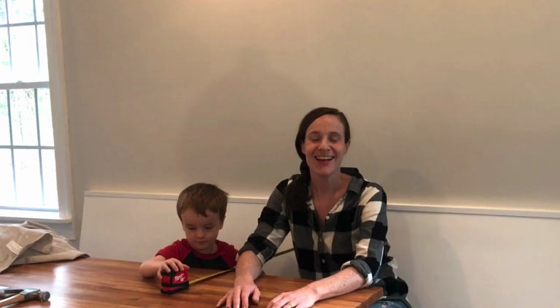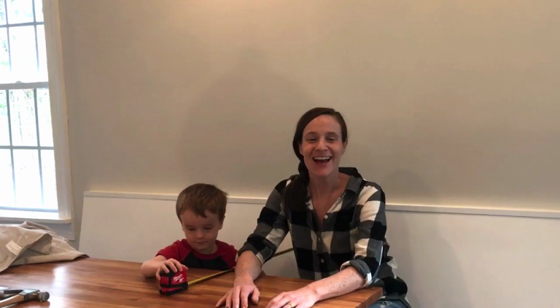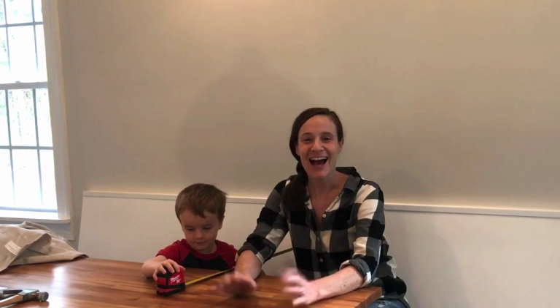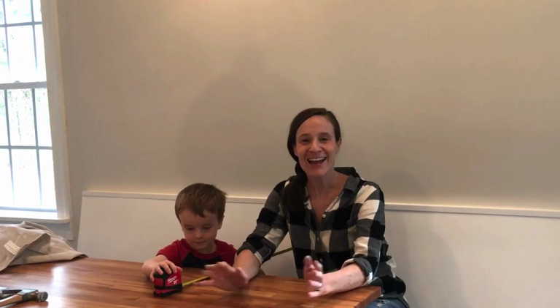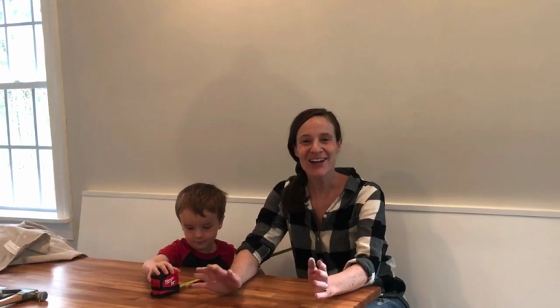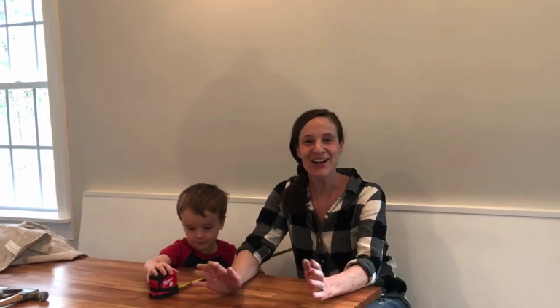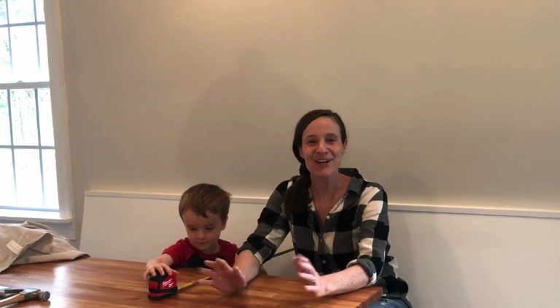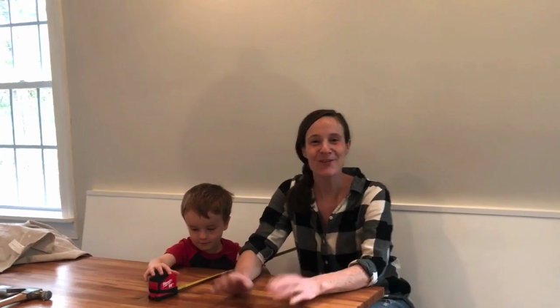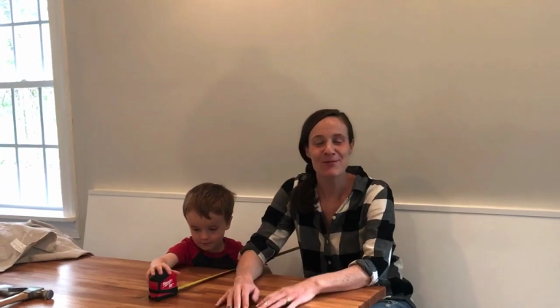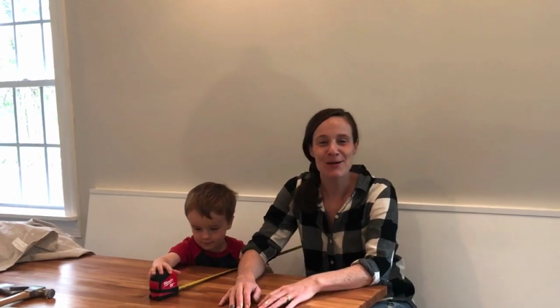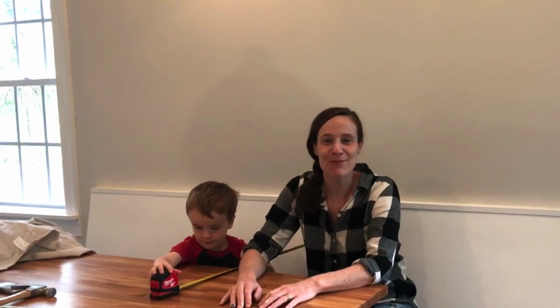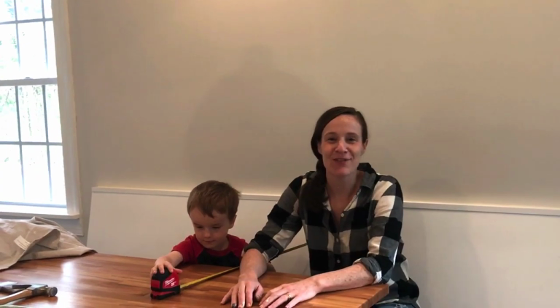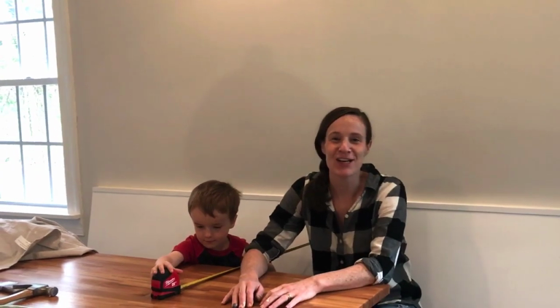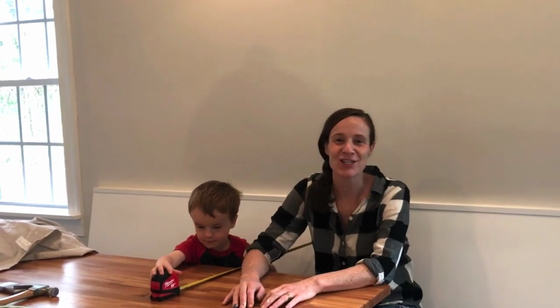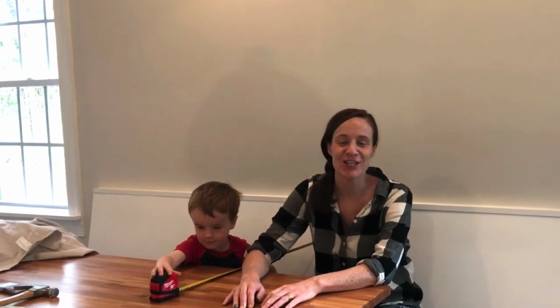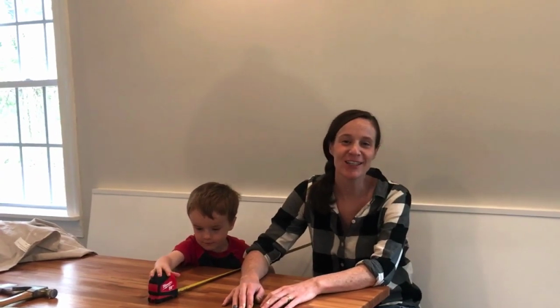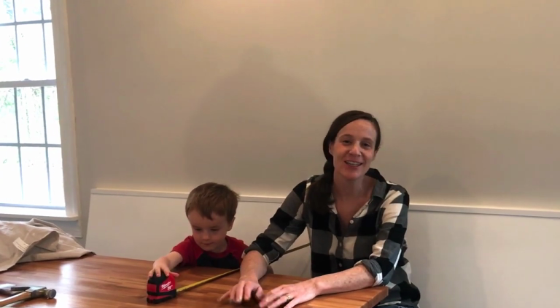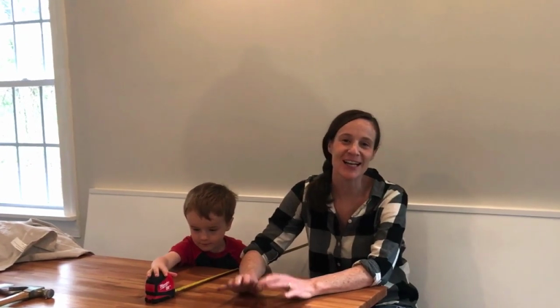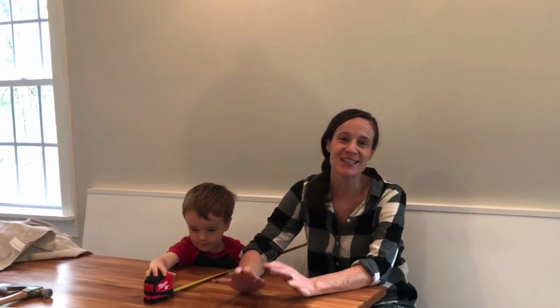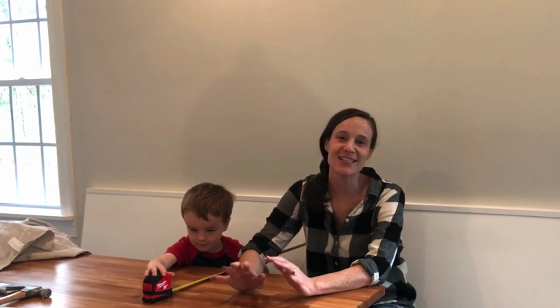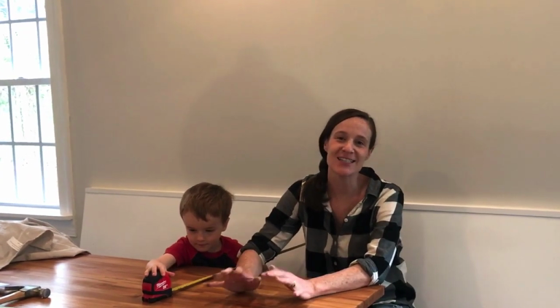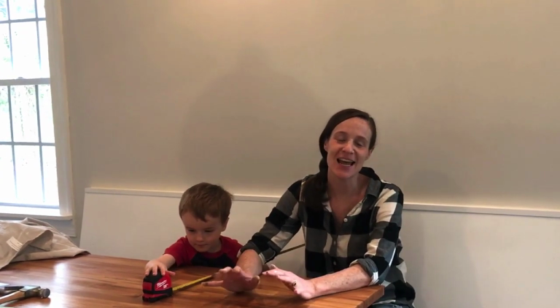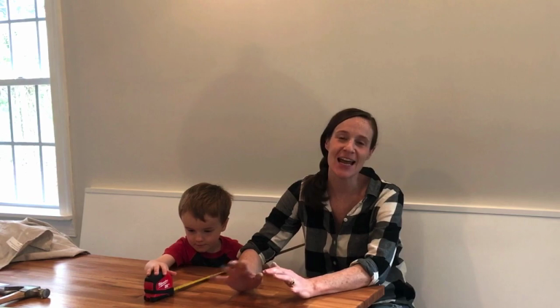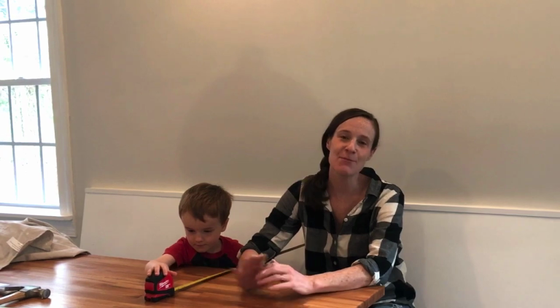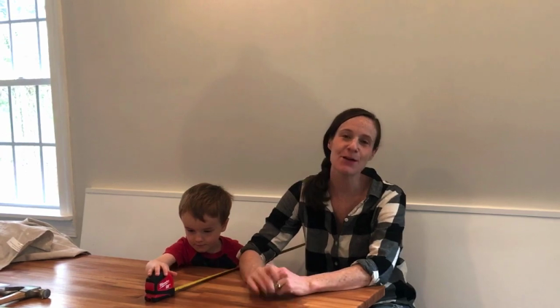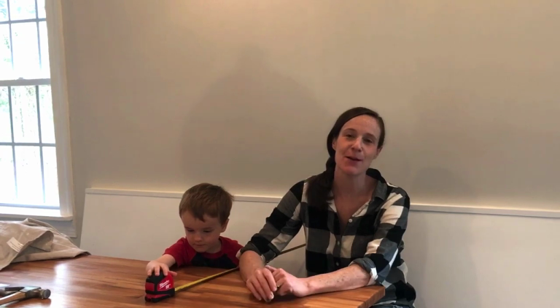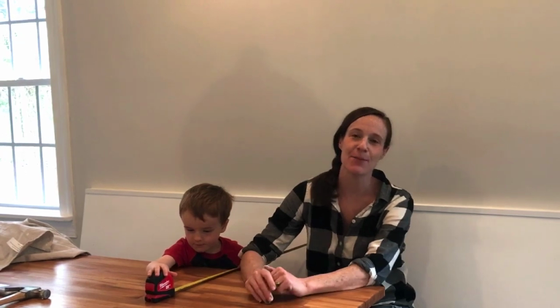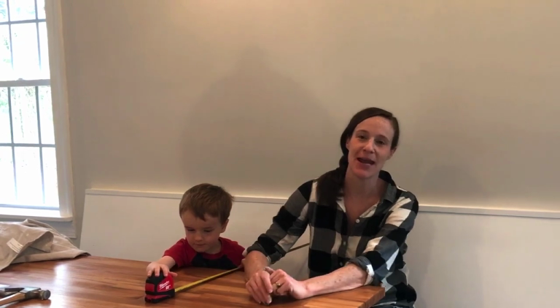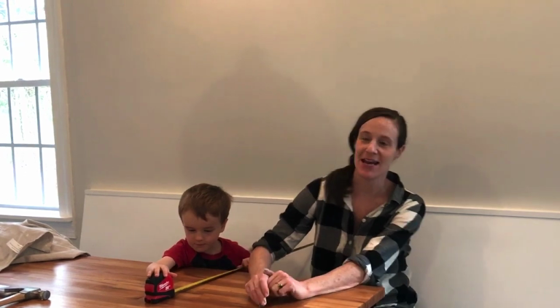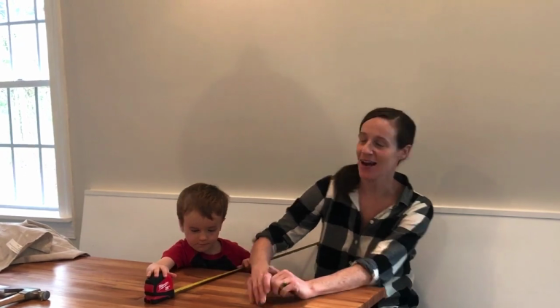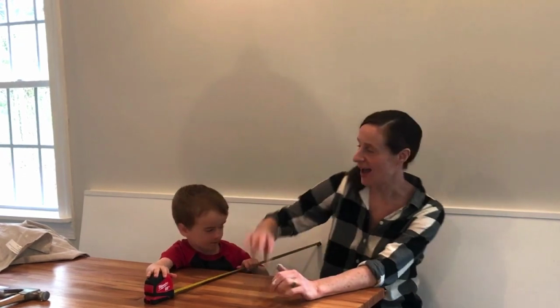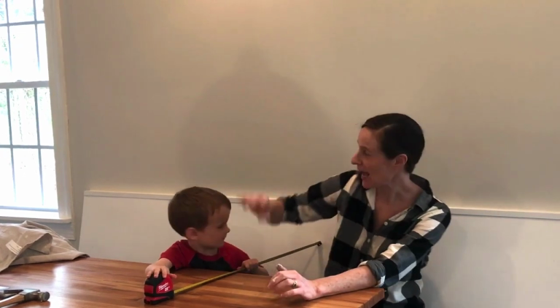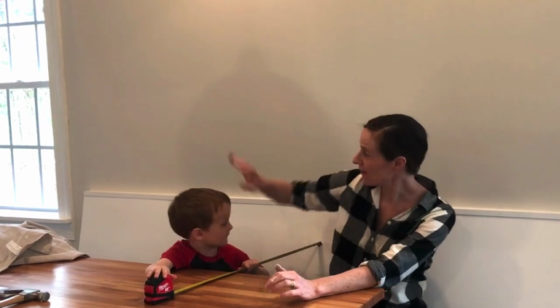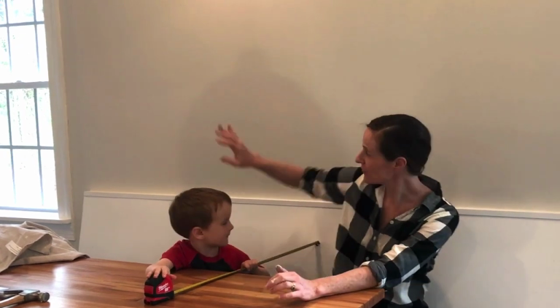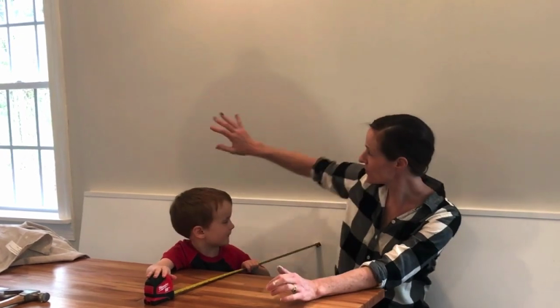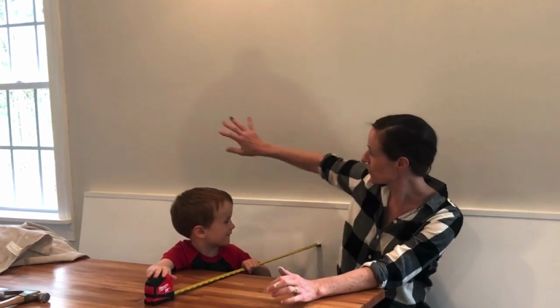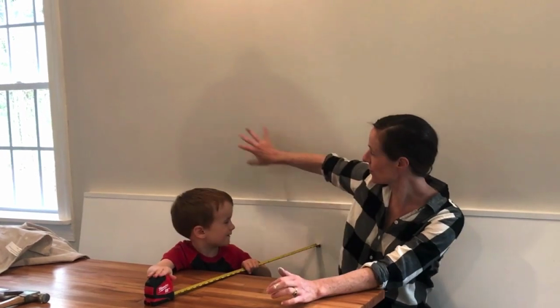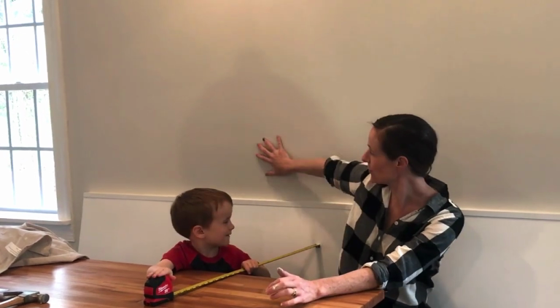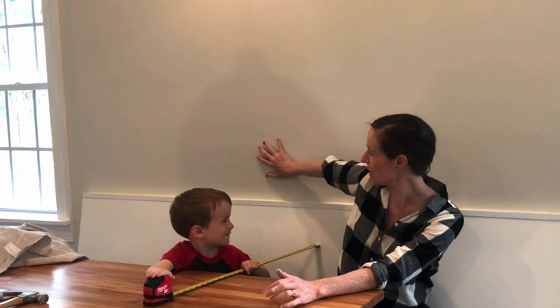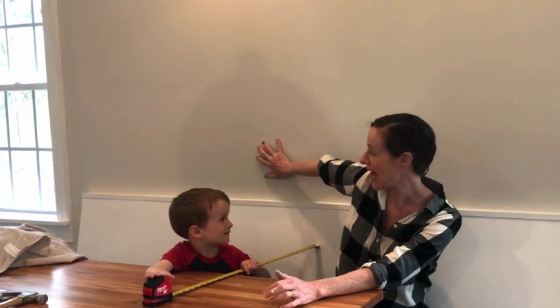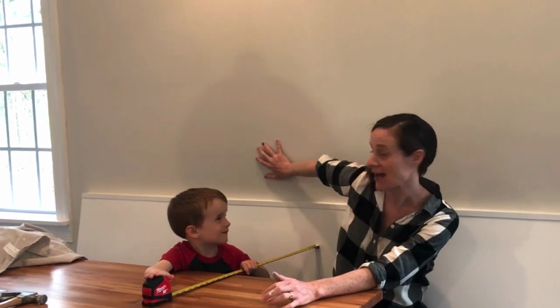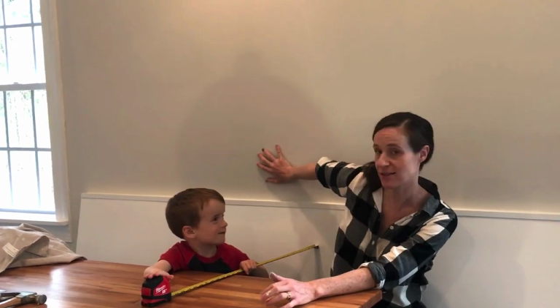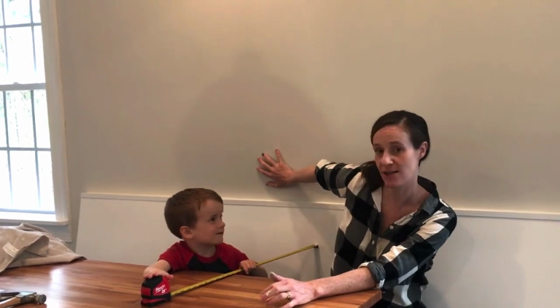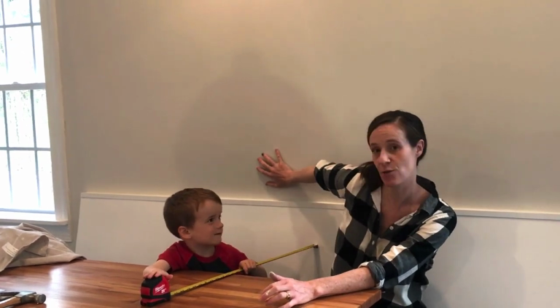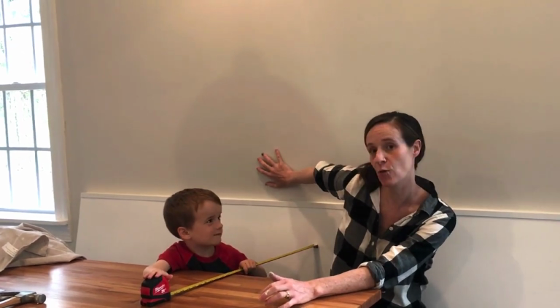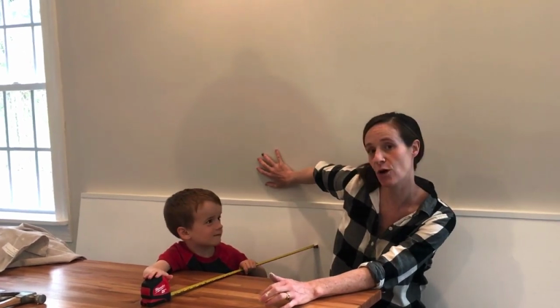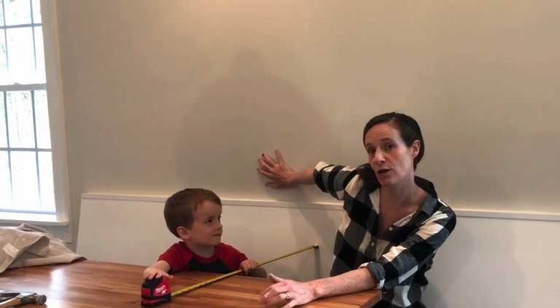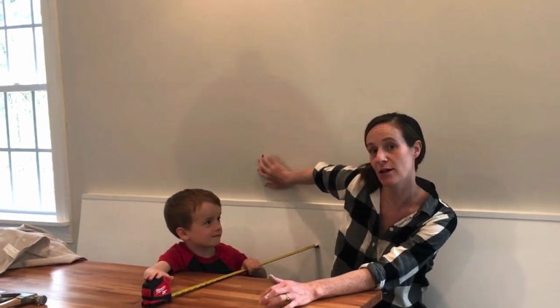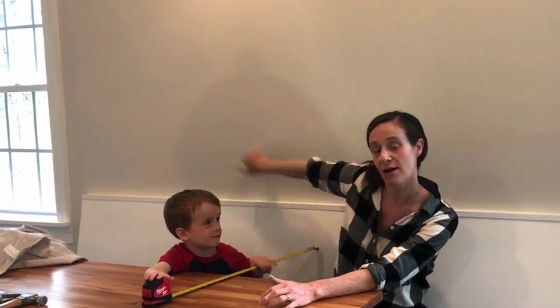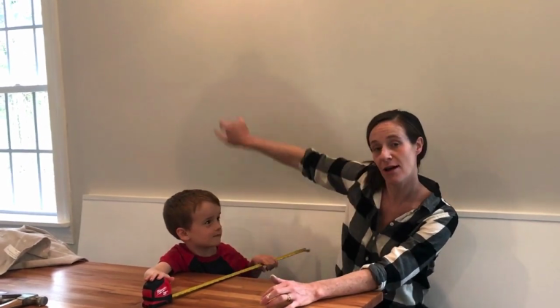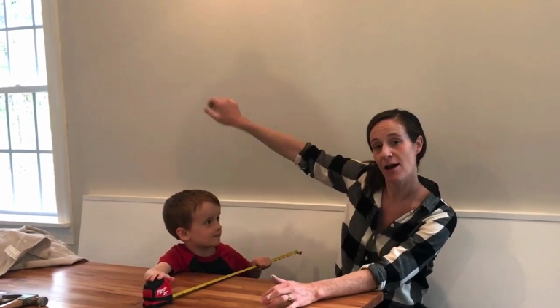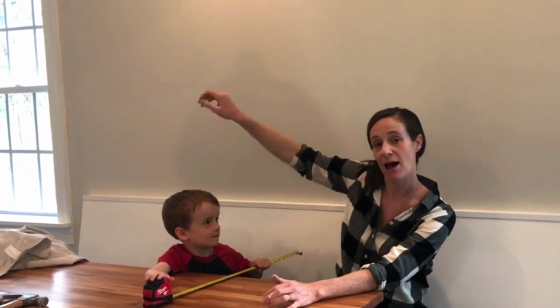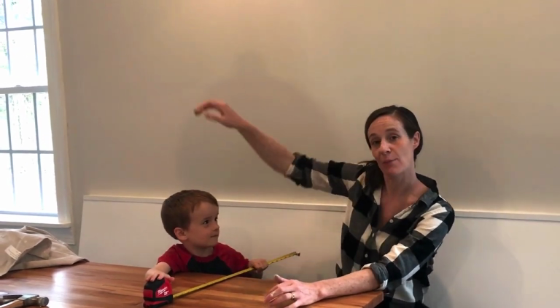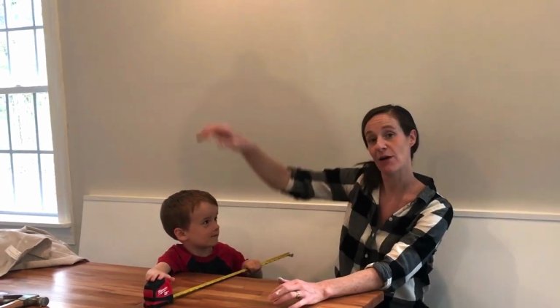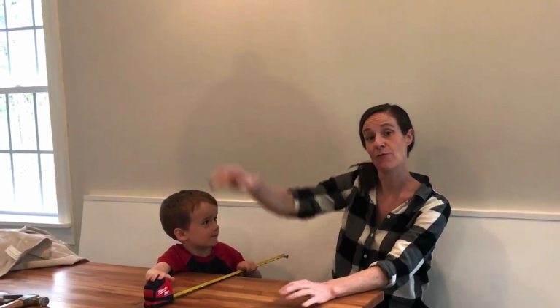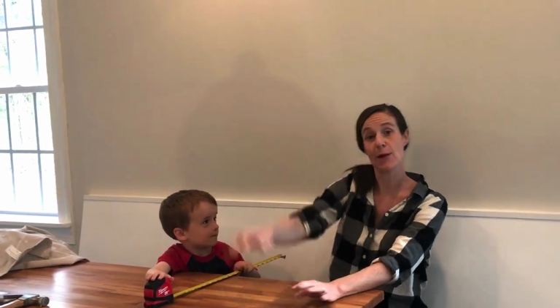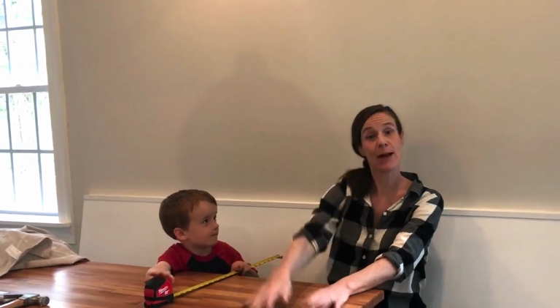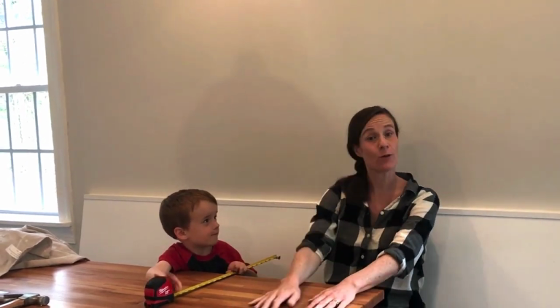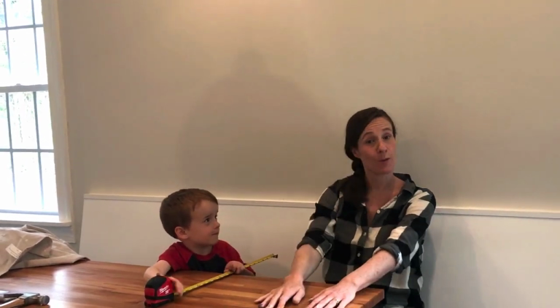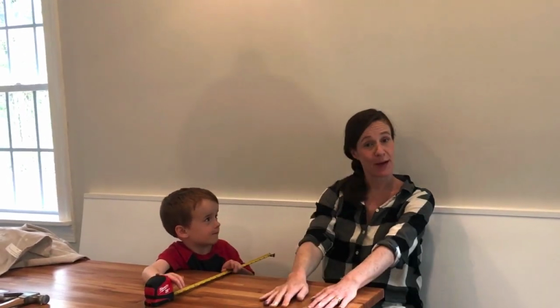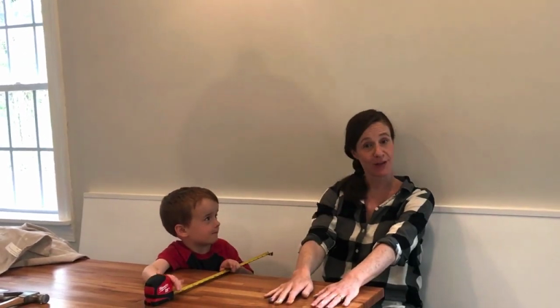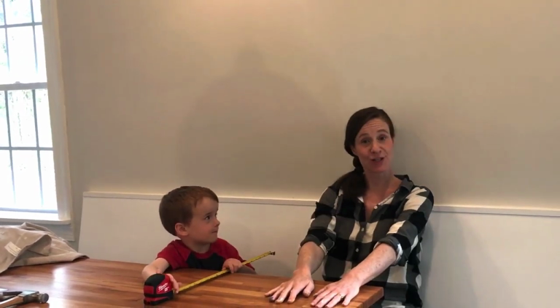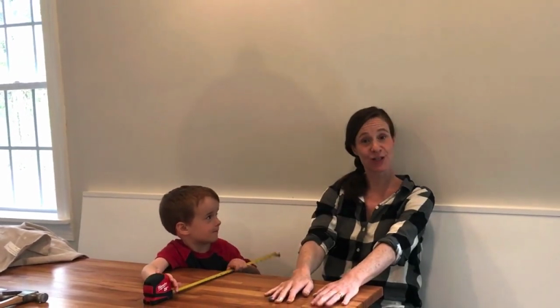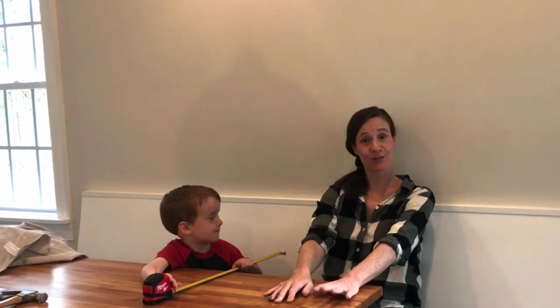Hi, Laura here from The Improfessional, and today I'm going to paint a half circle accent wall above my banquet bench.